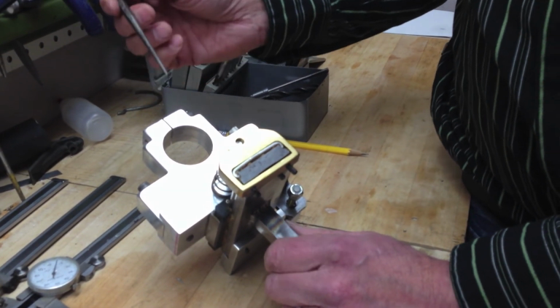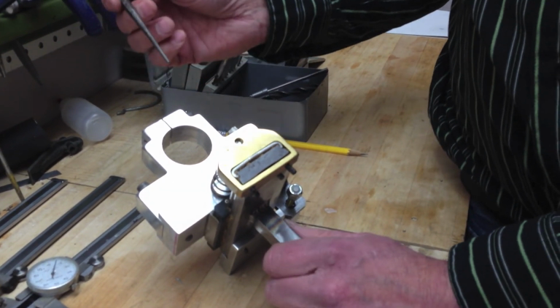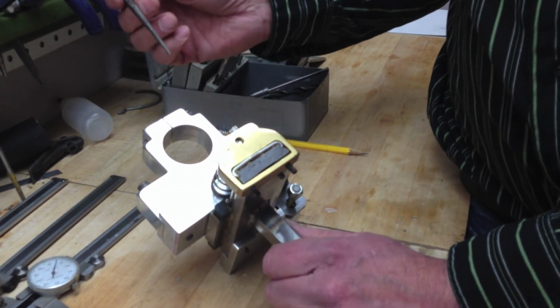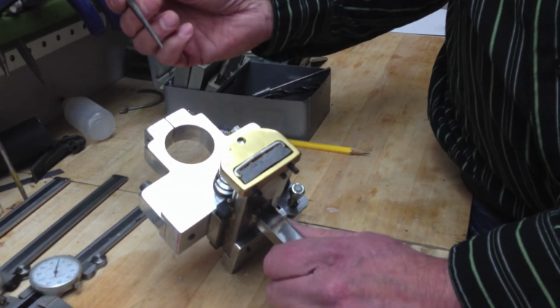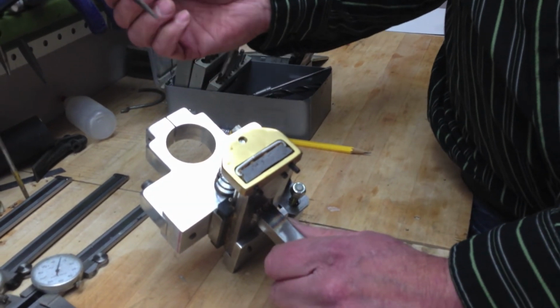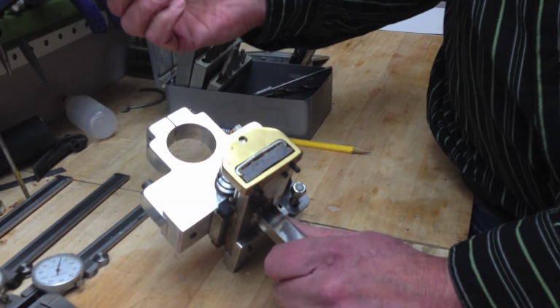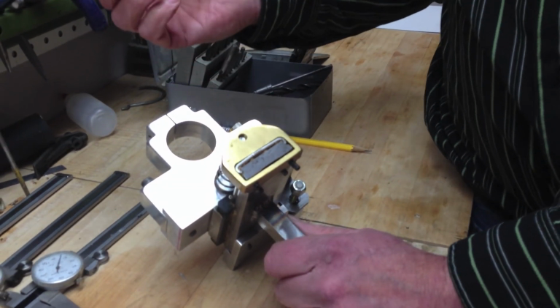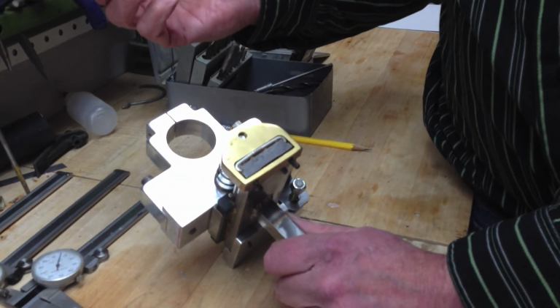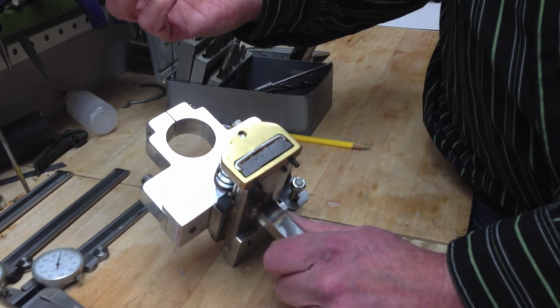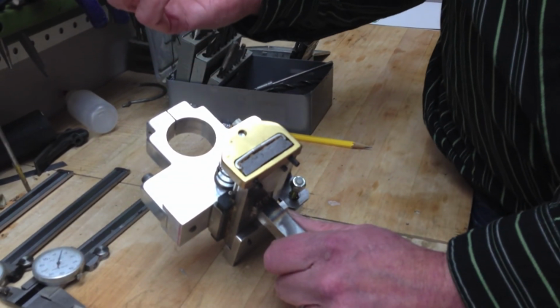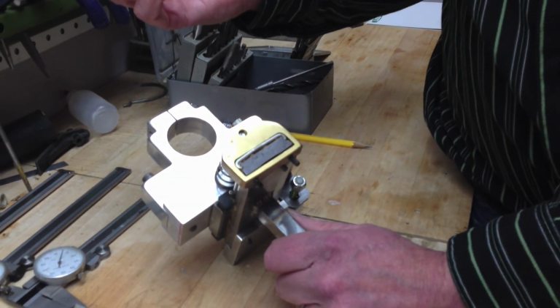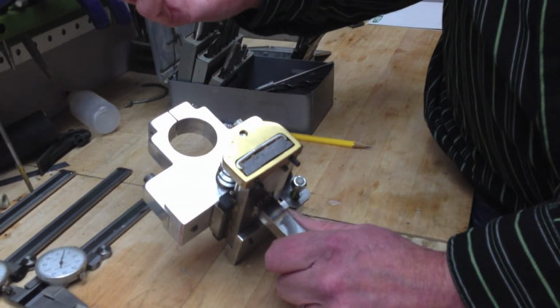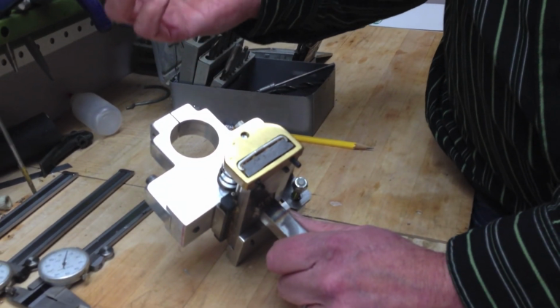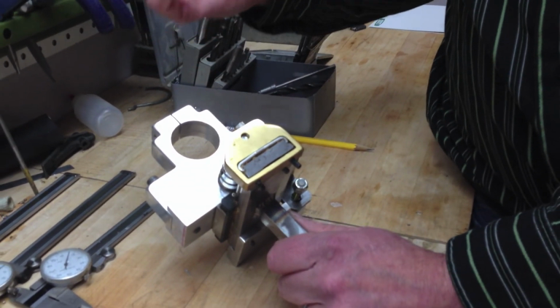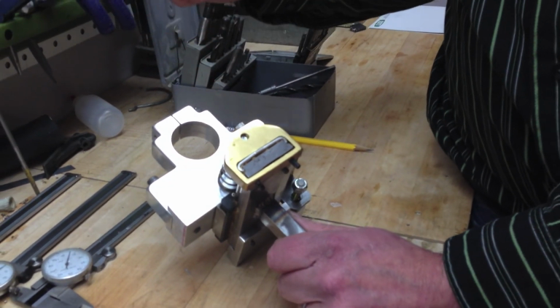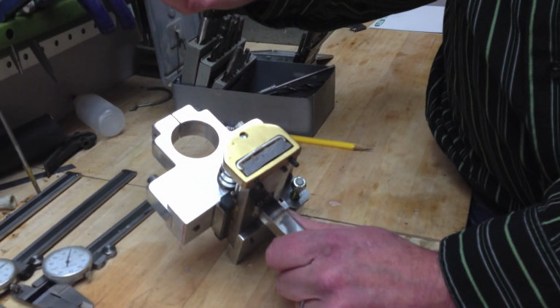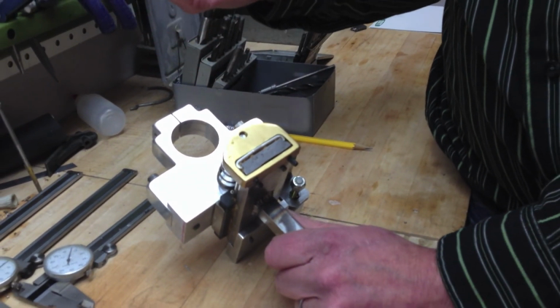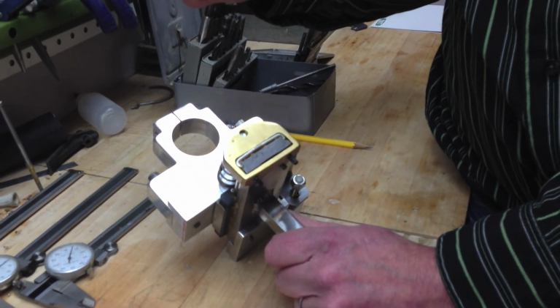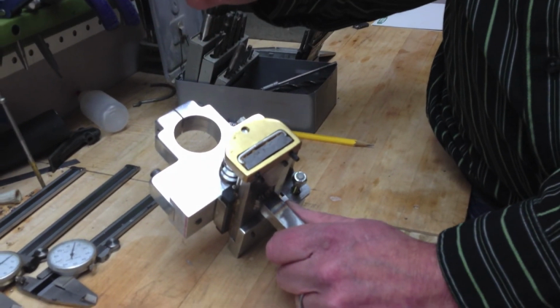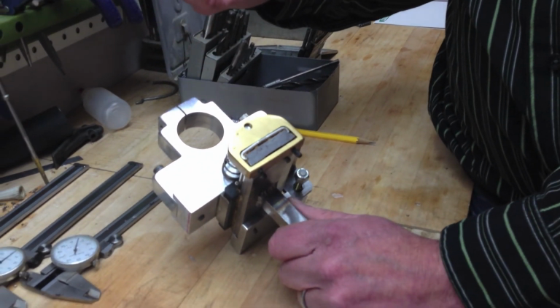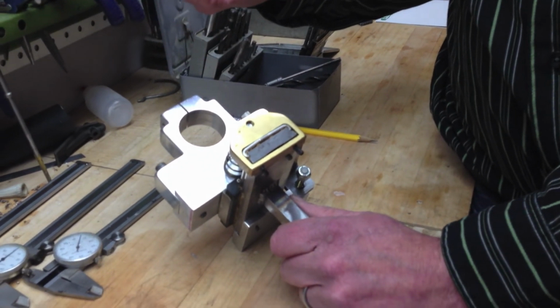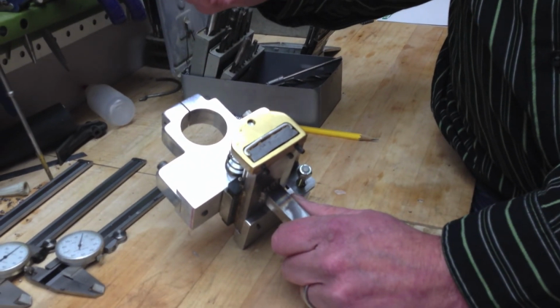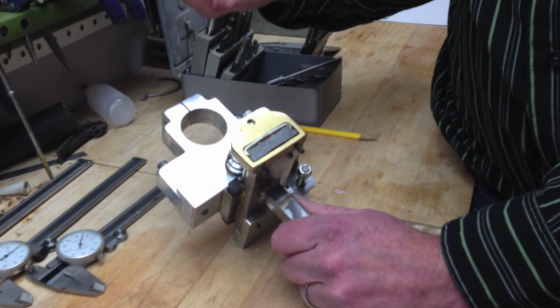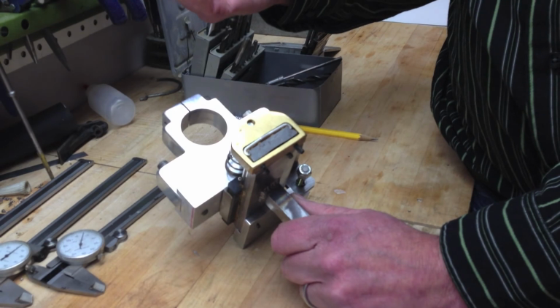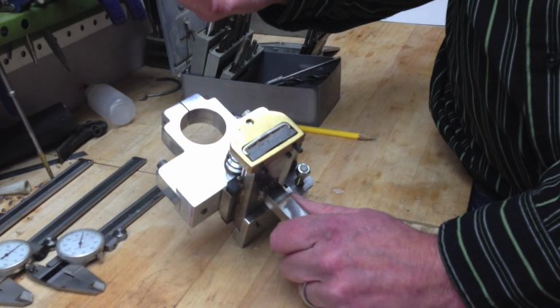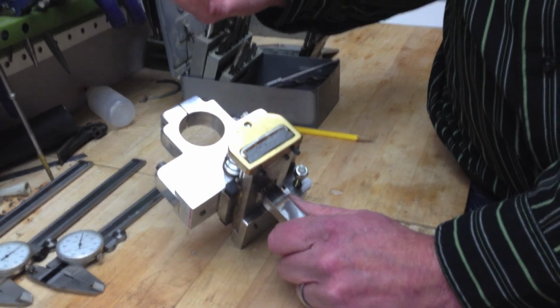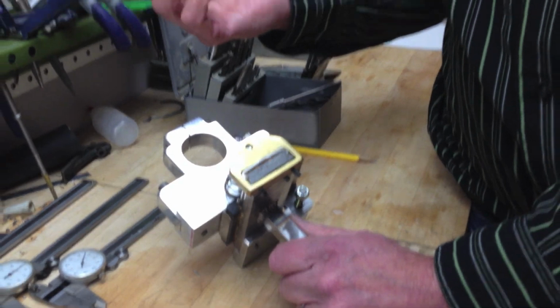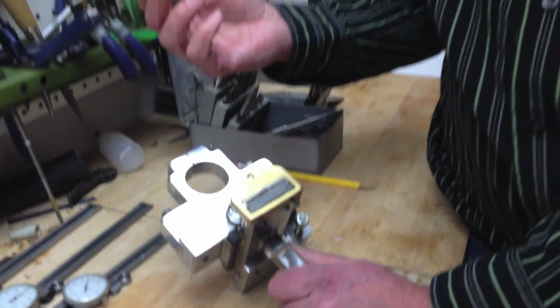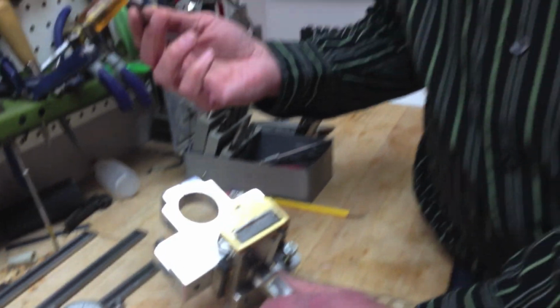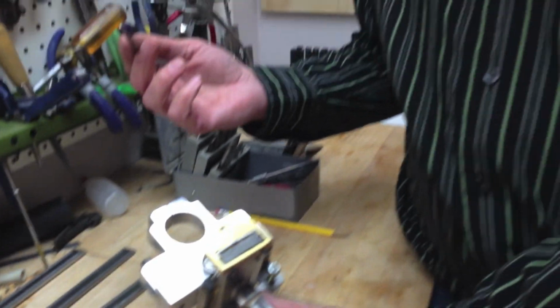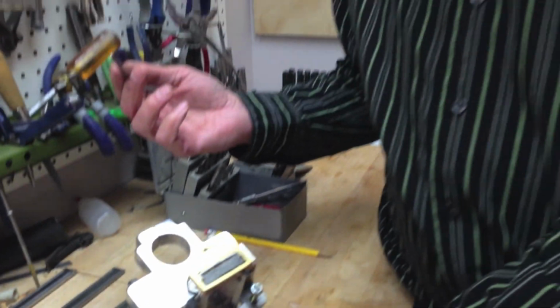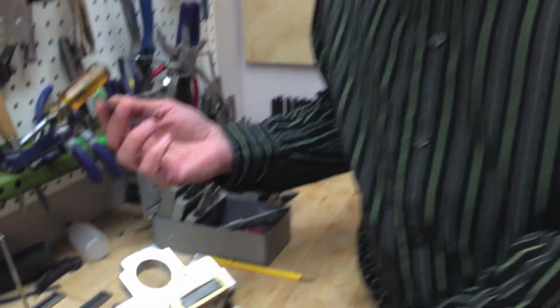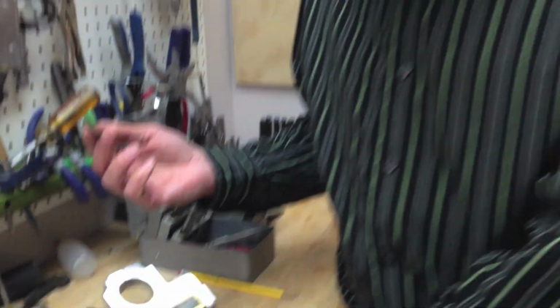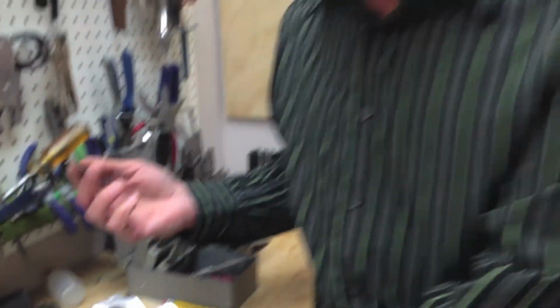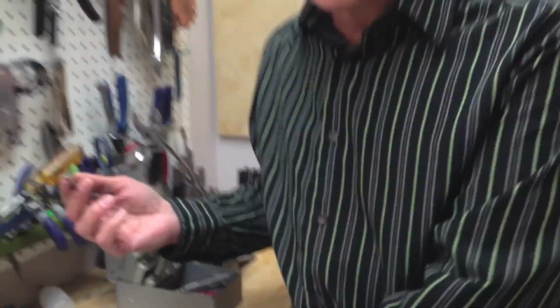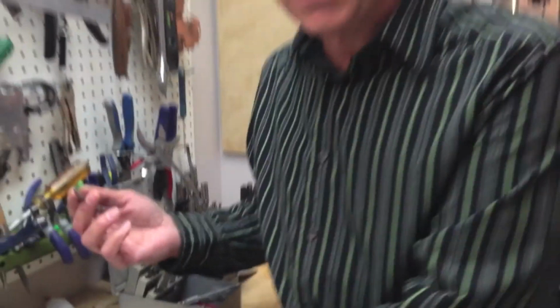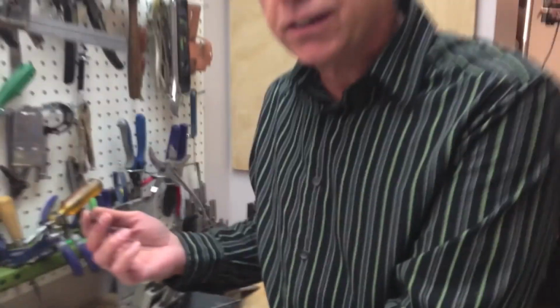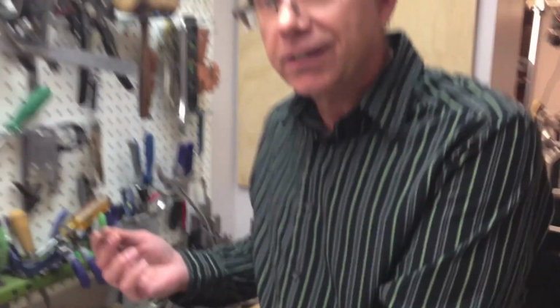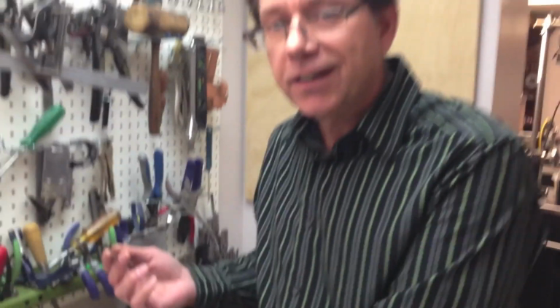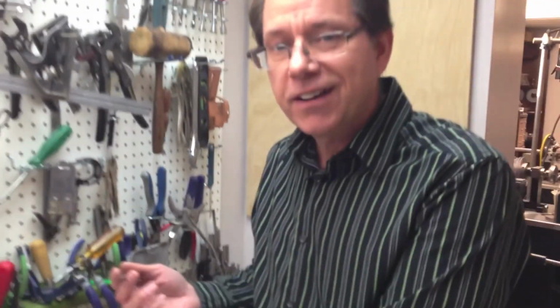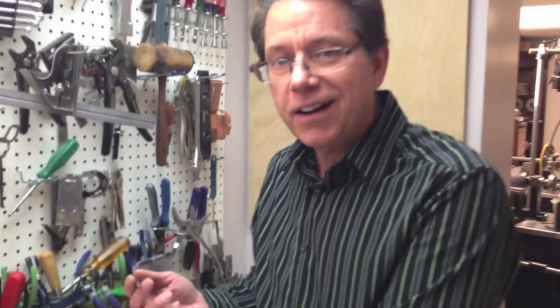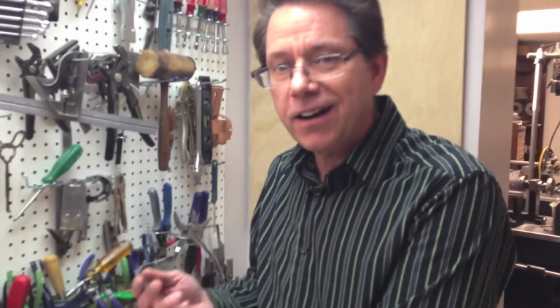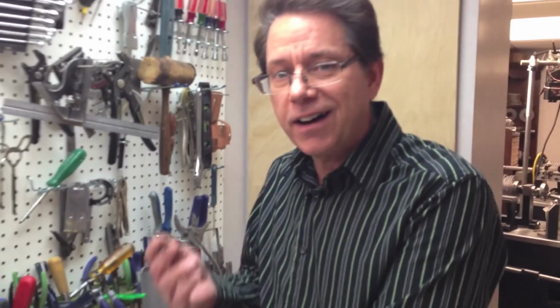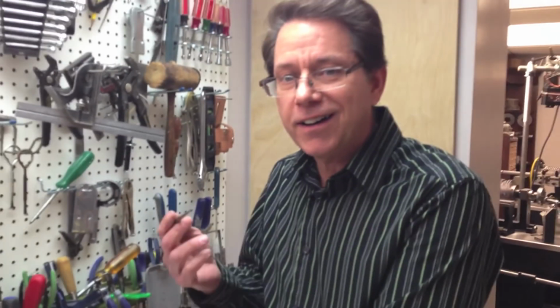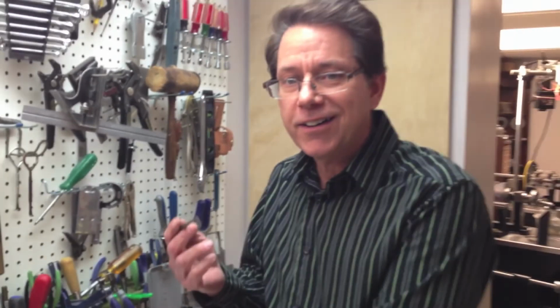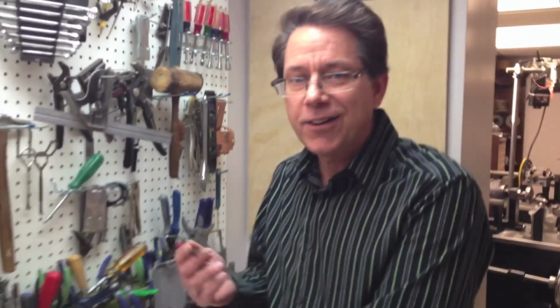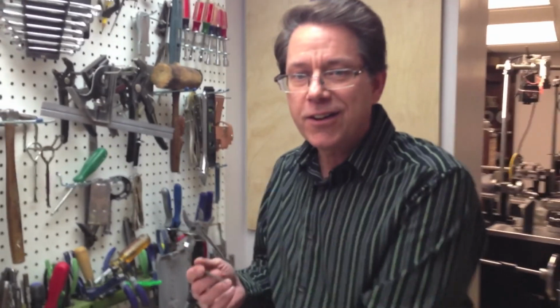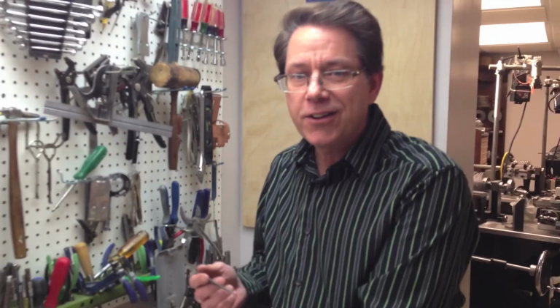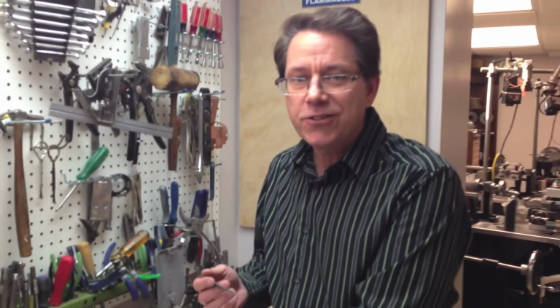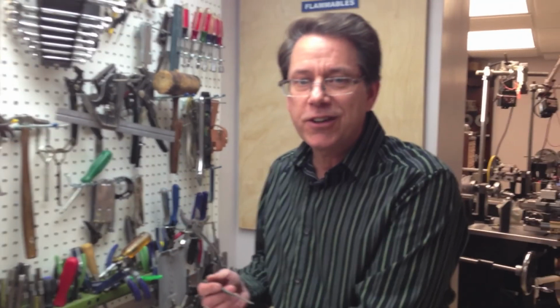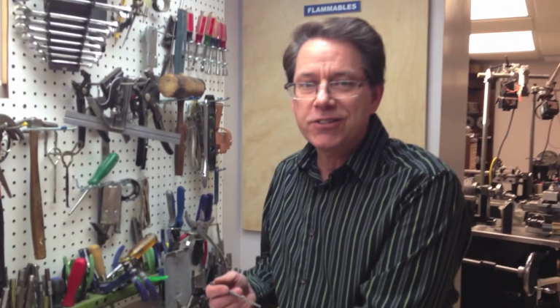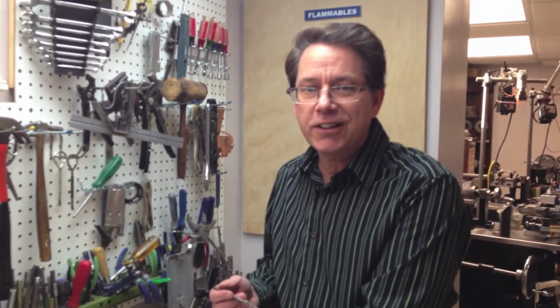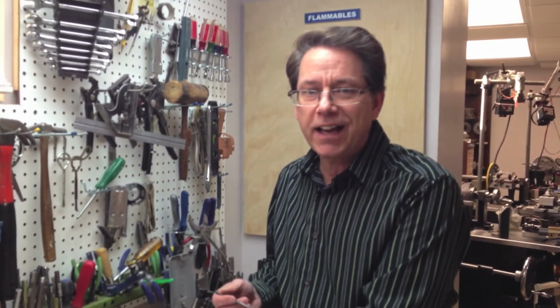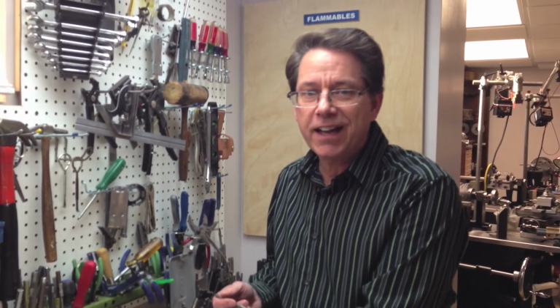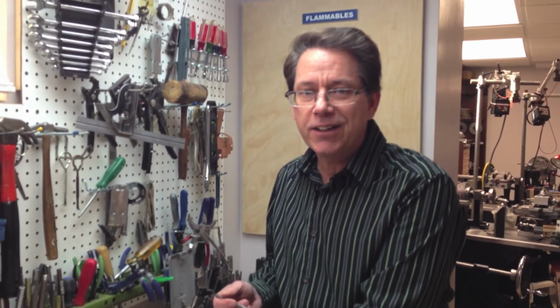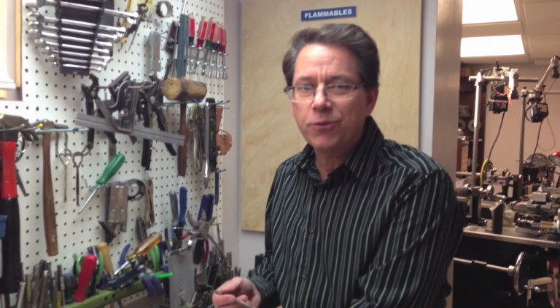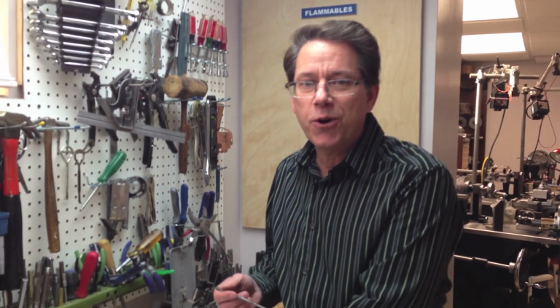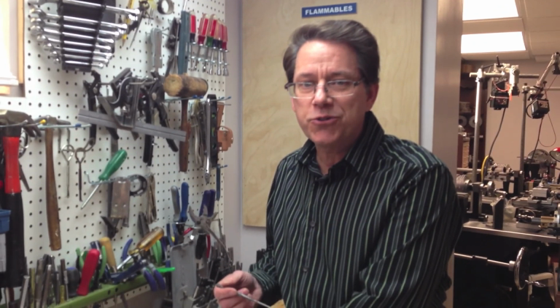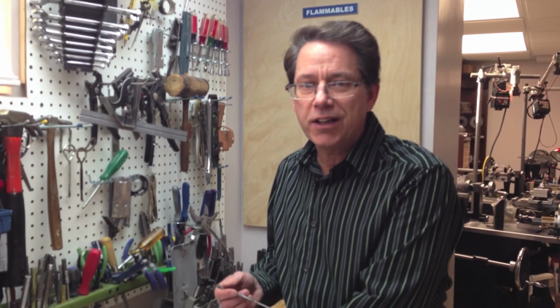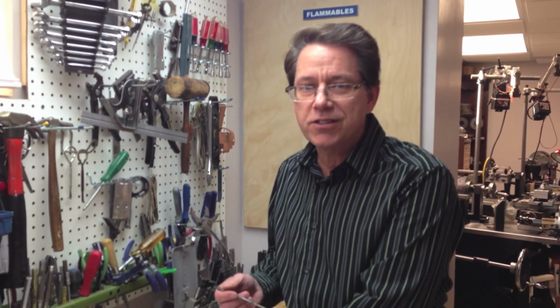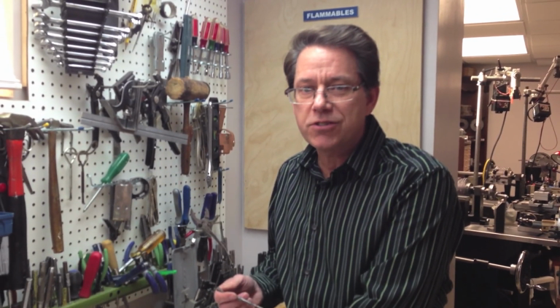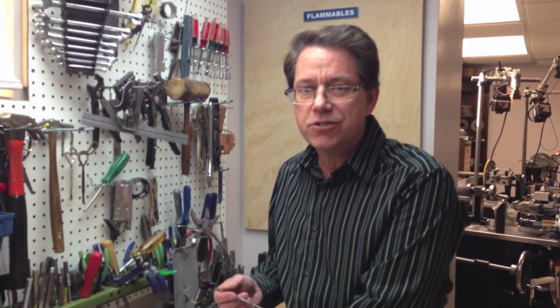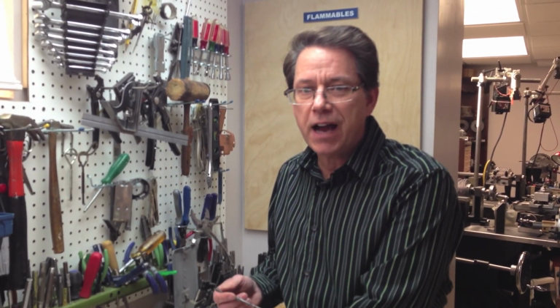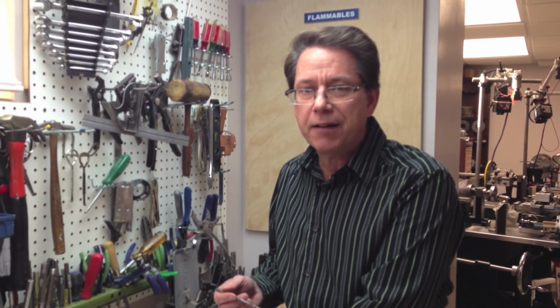That's it for the 5C spin index collar. See us again in the rose engine shop.